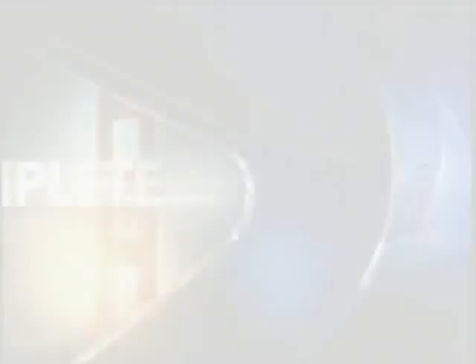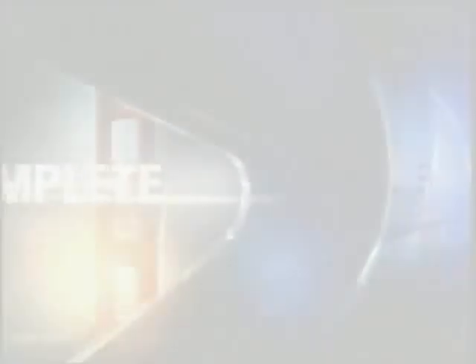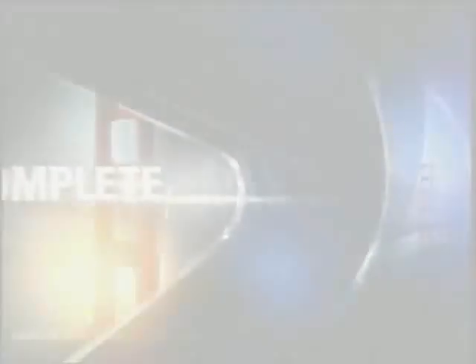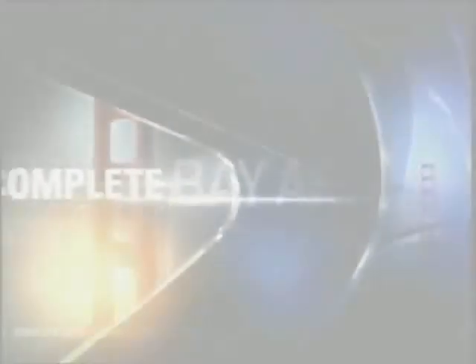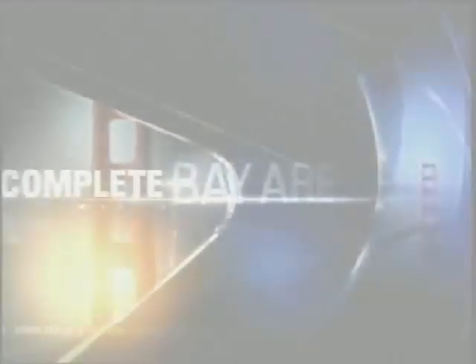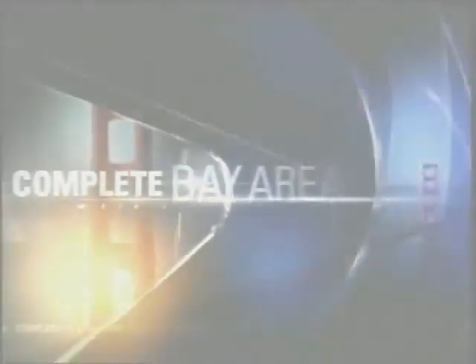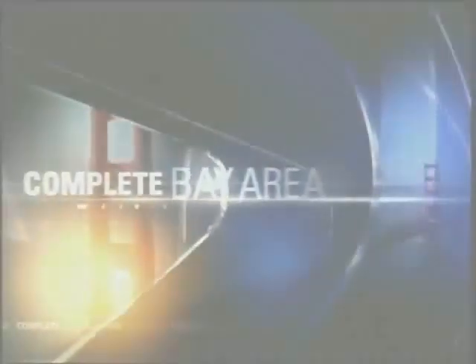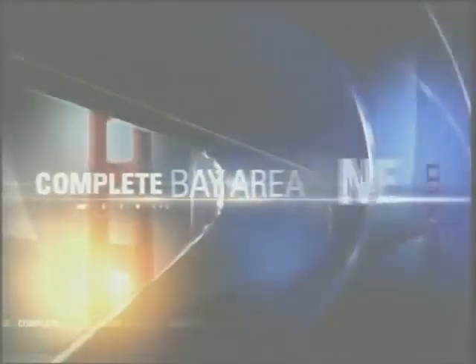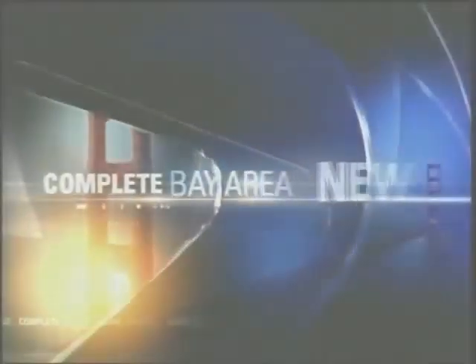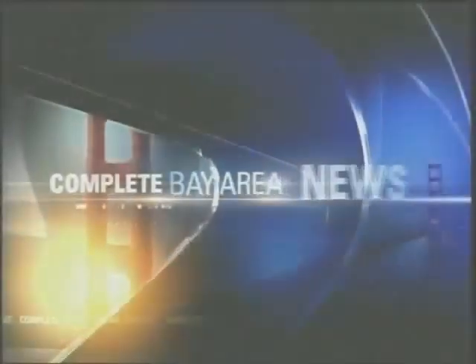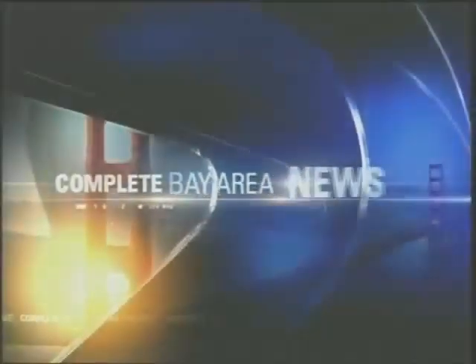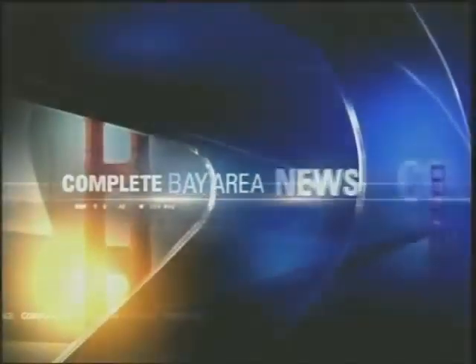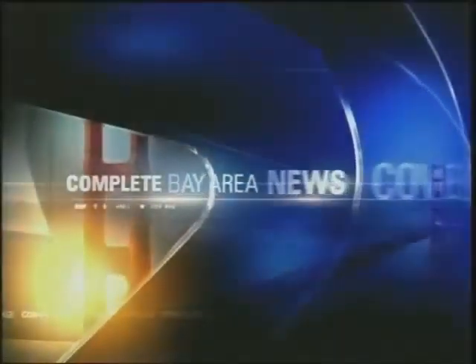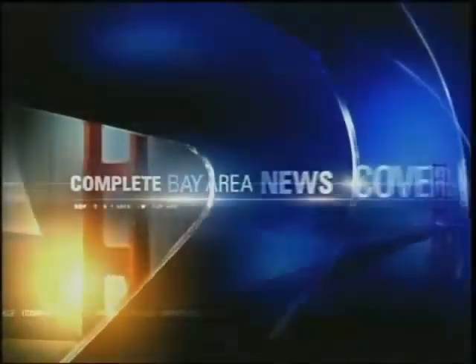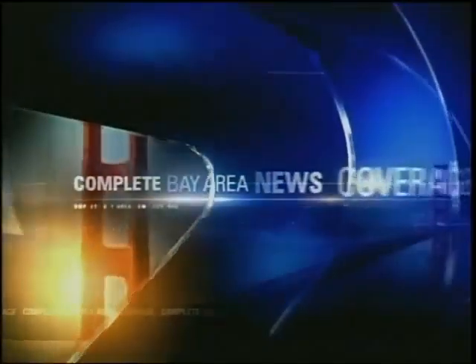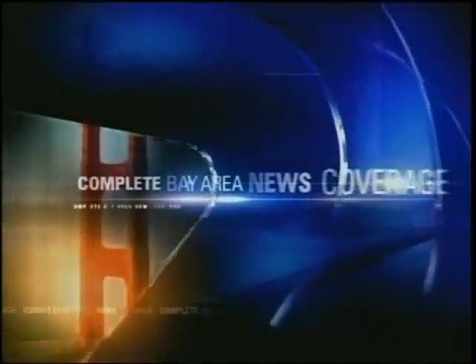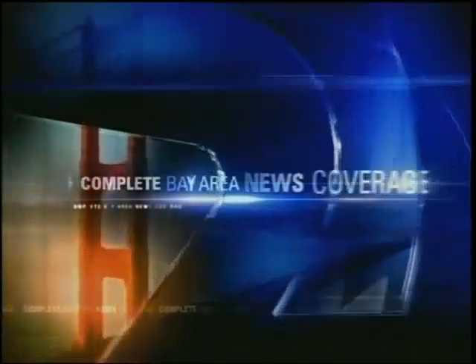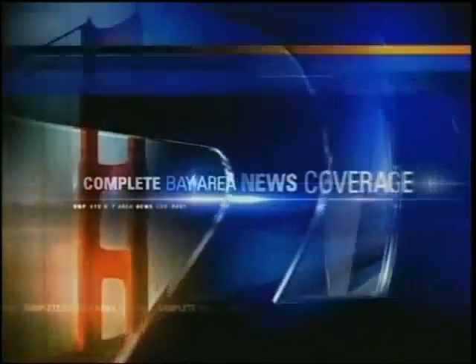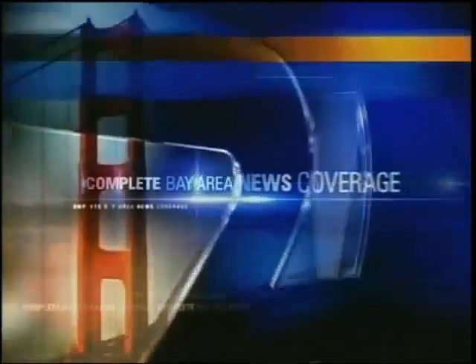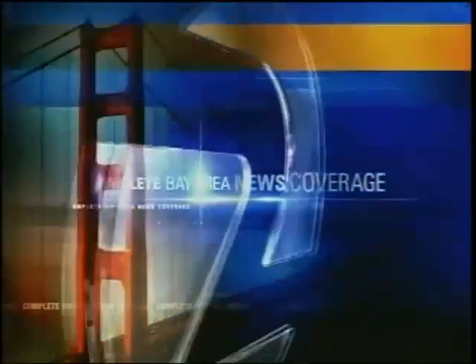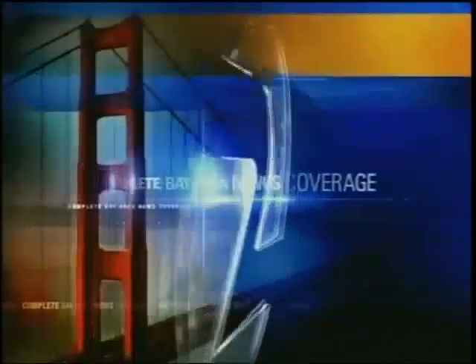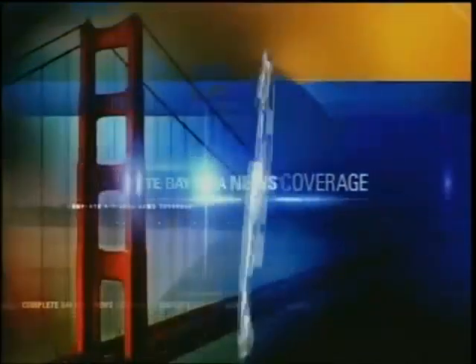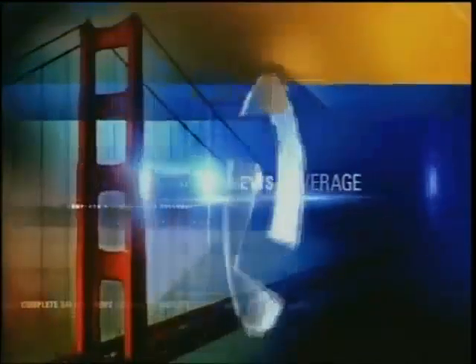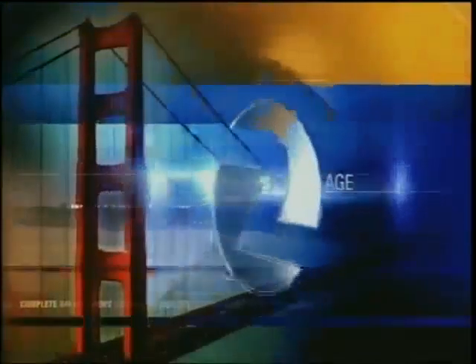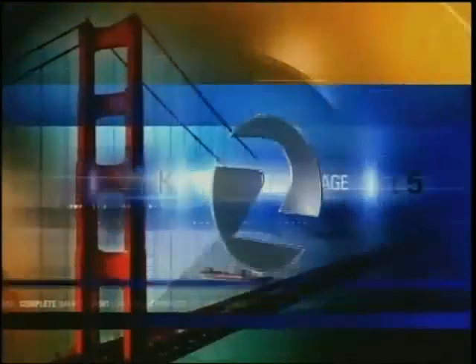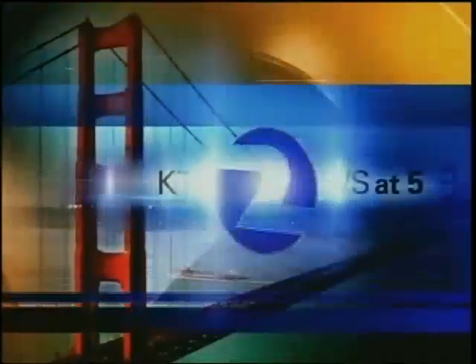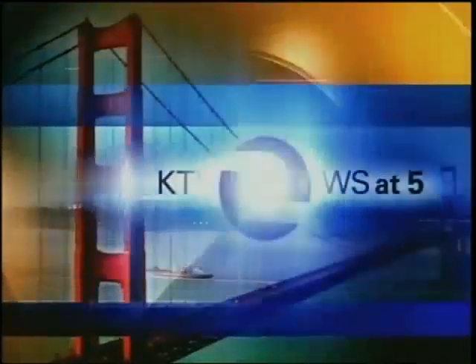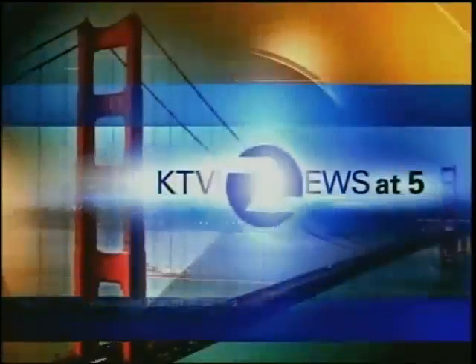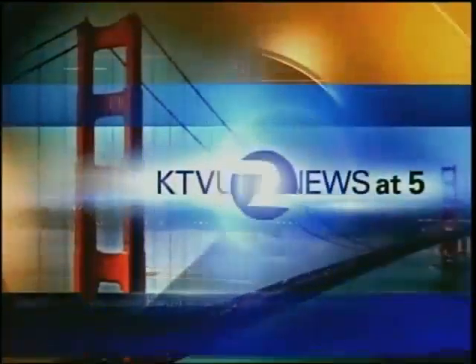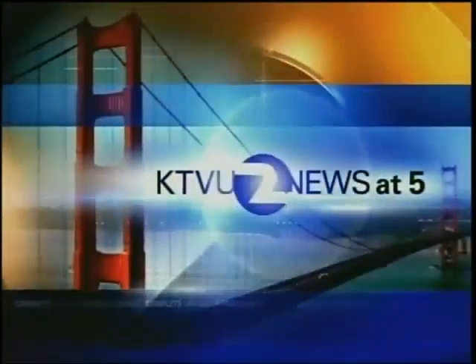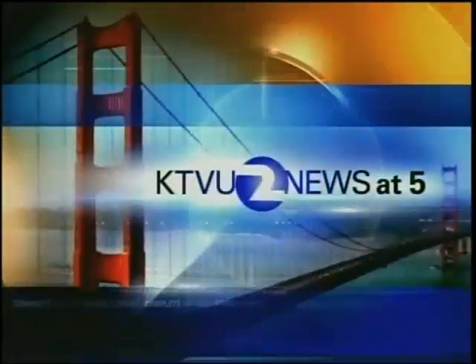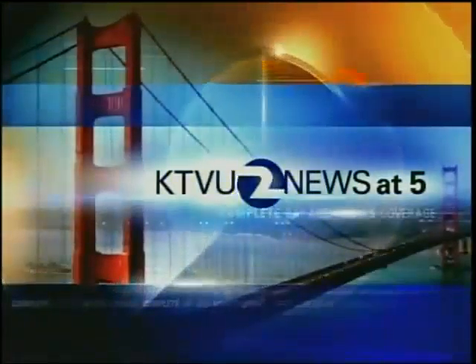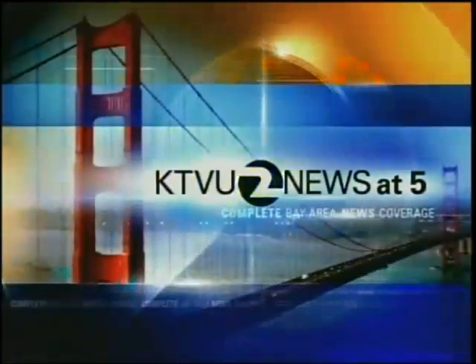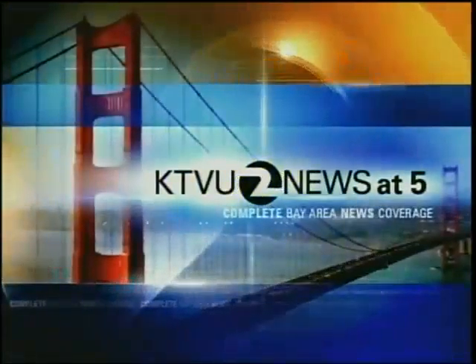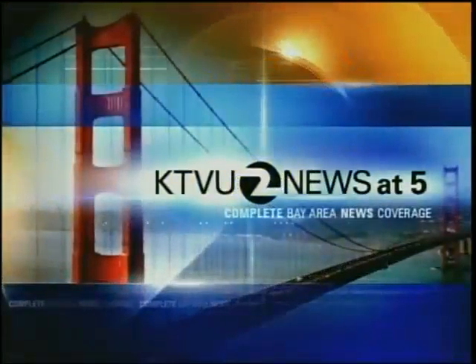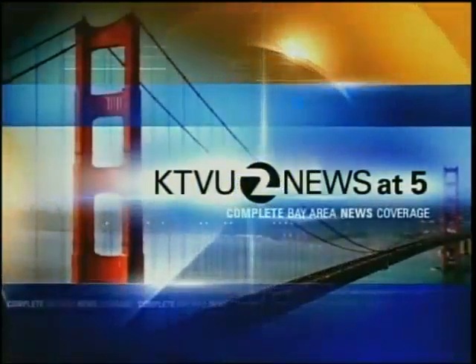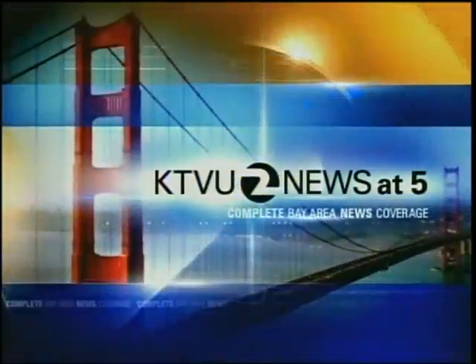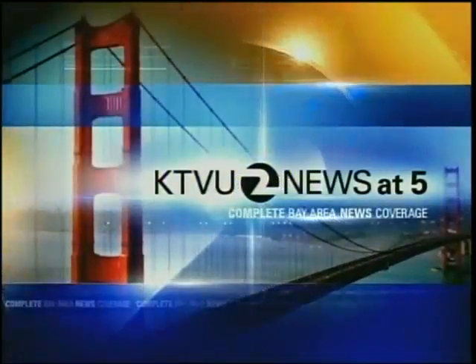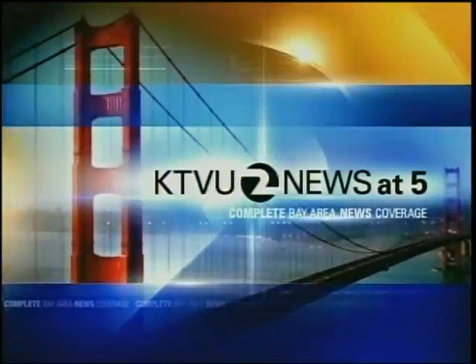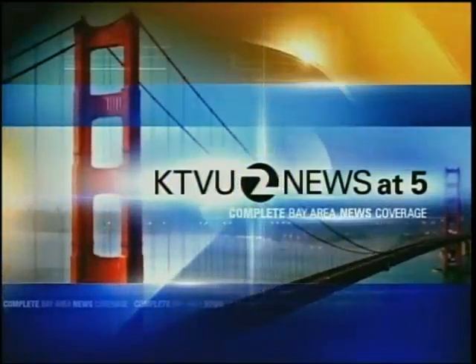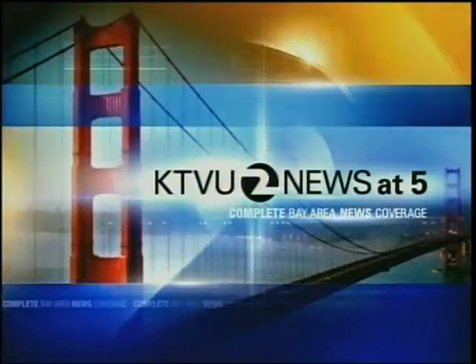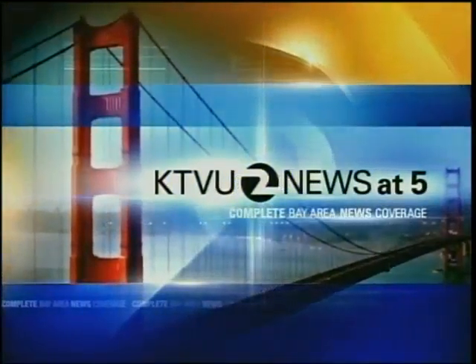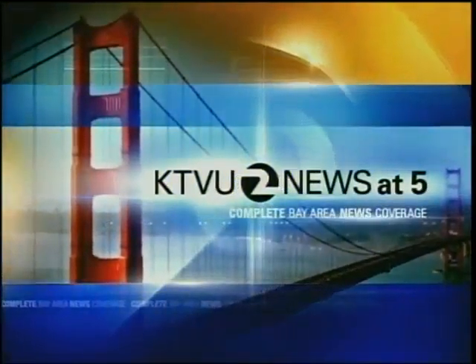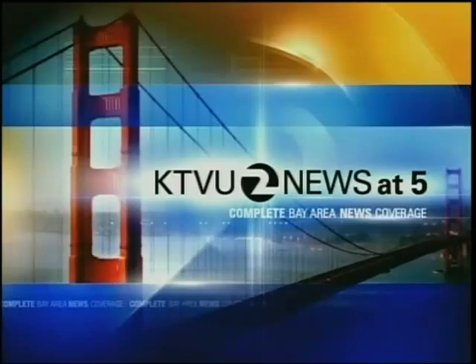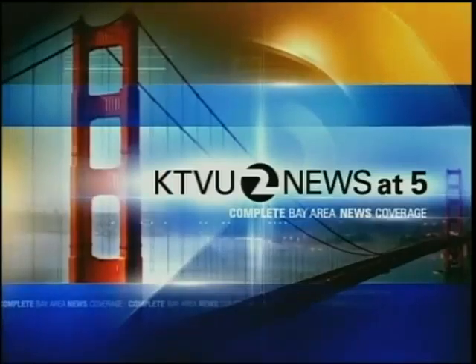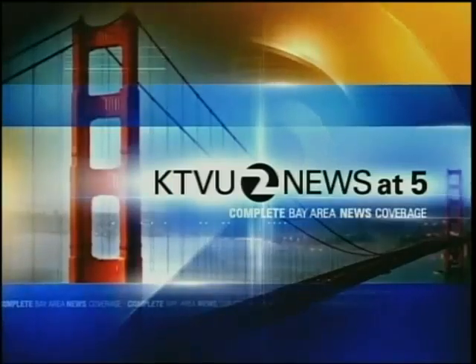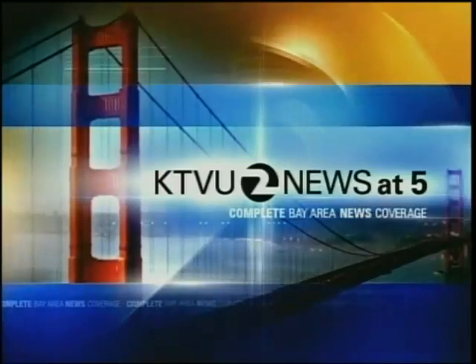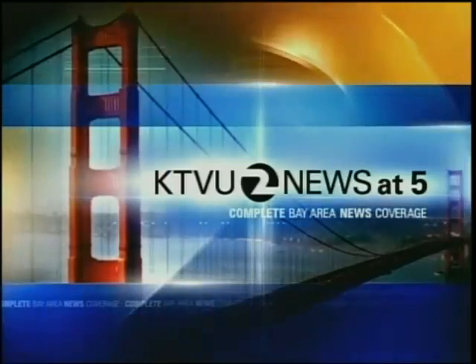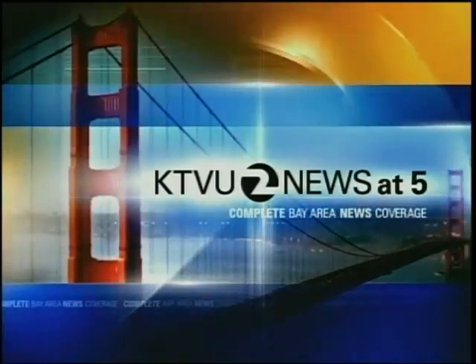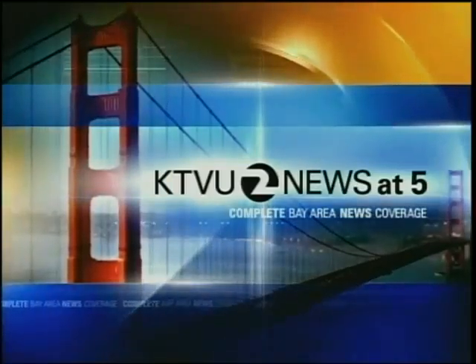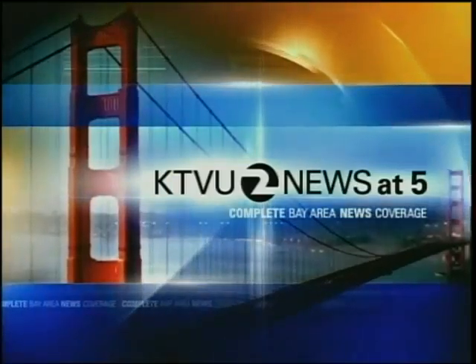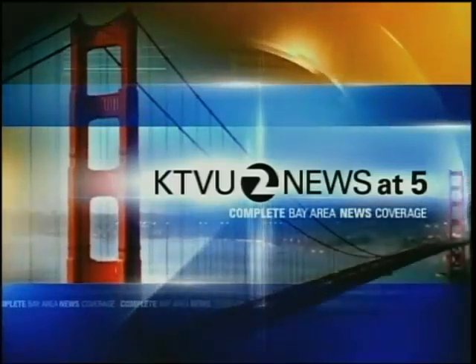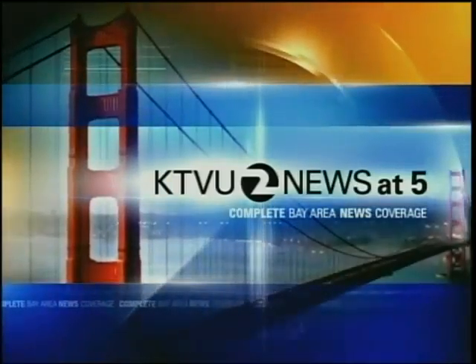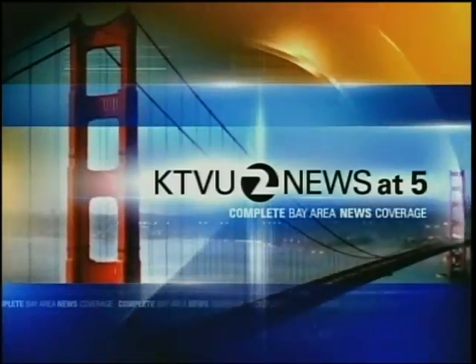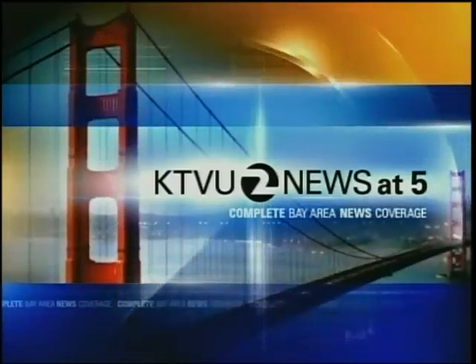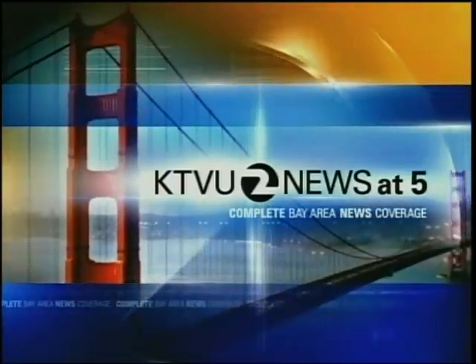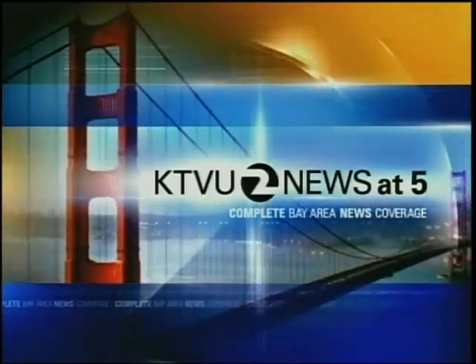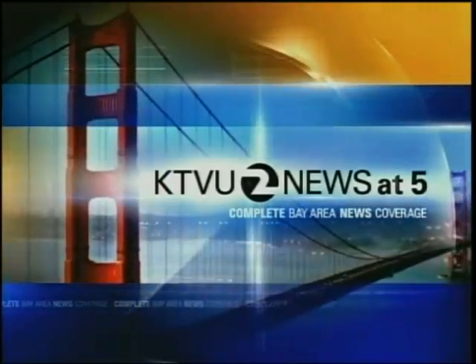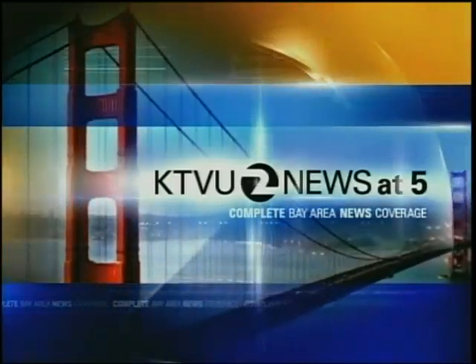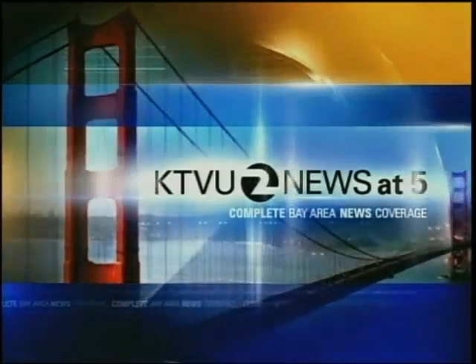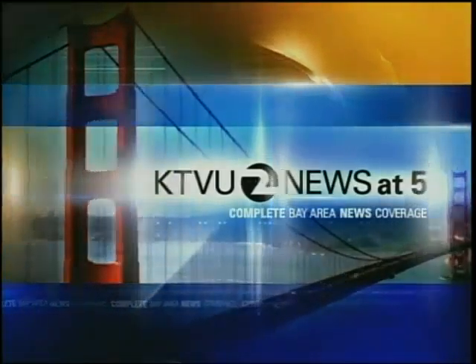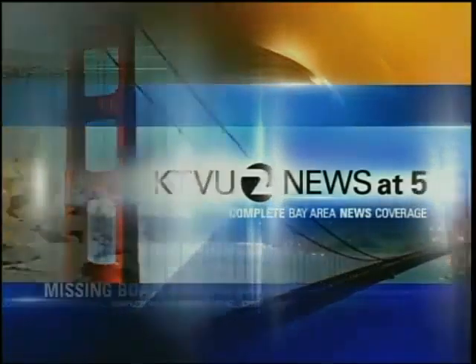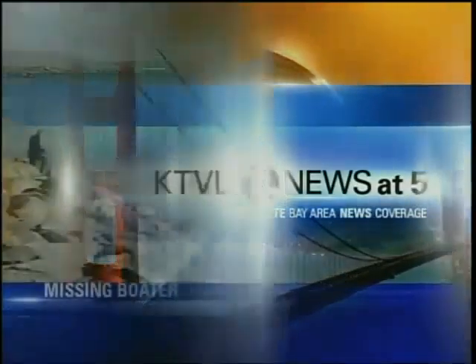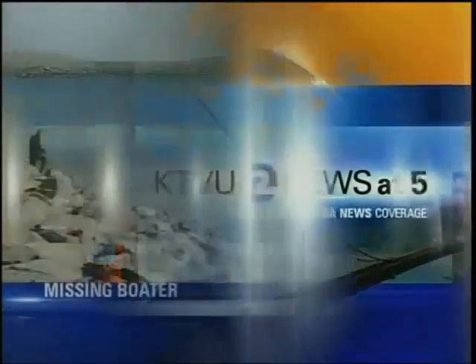Complete Bay Area news coverage starts right now. This is KTBU Channel 2 News at 5.